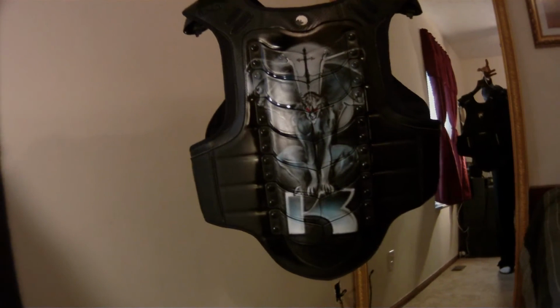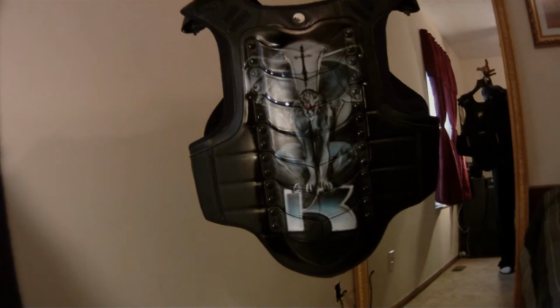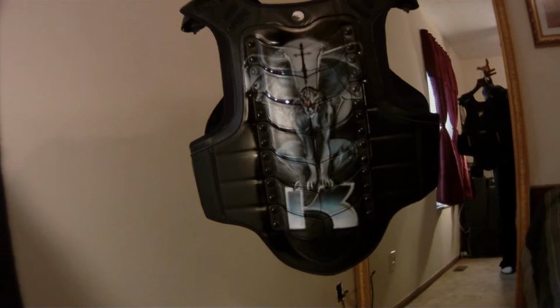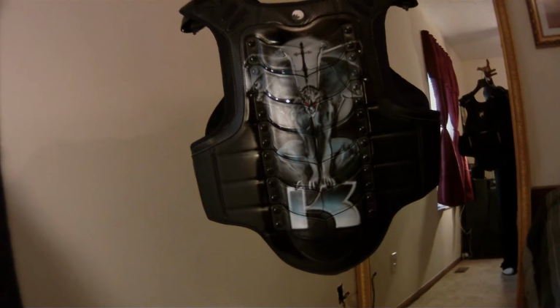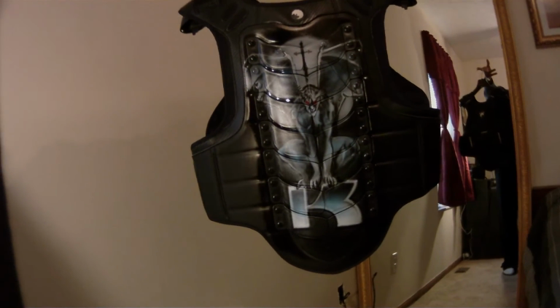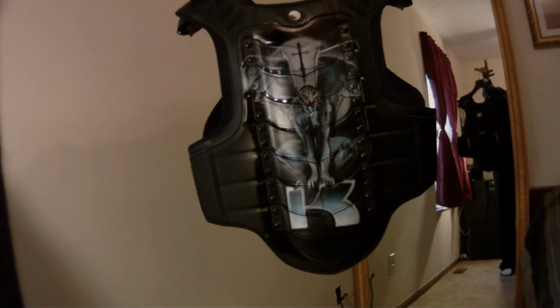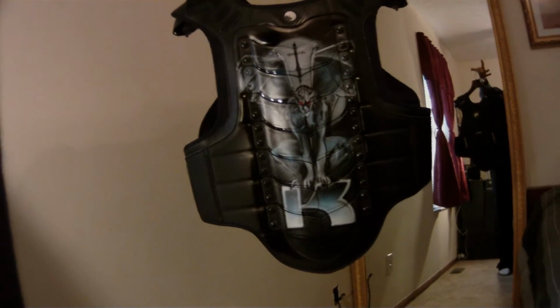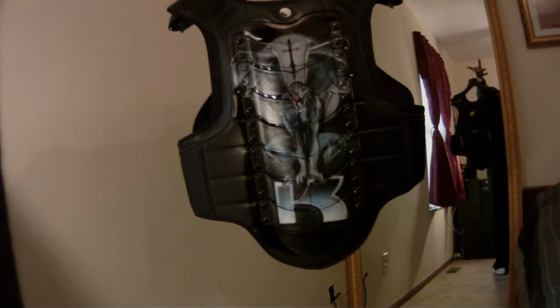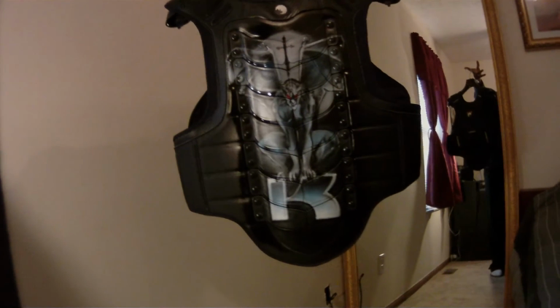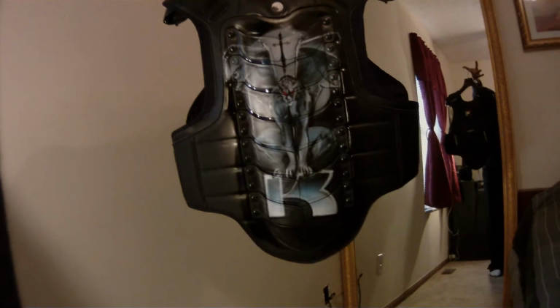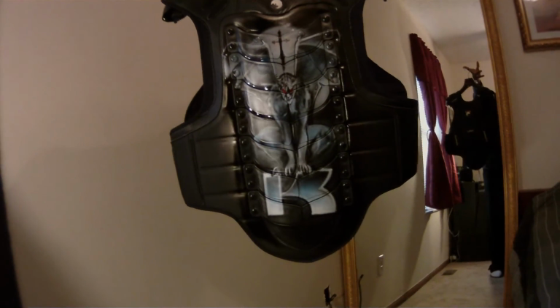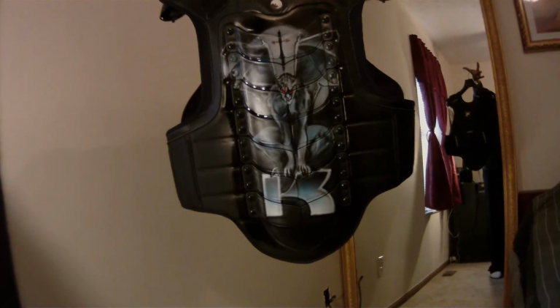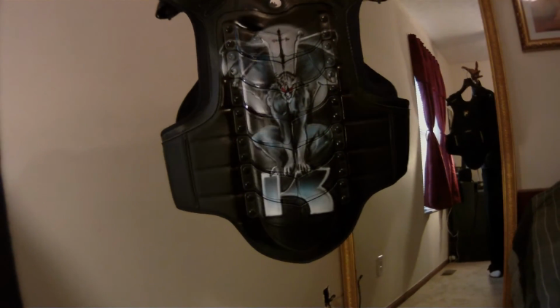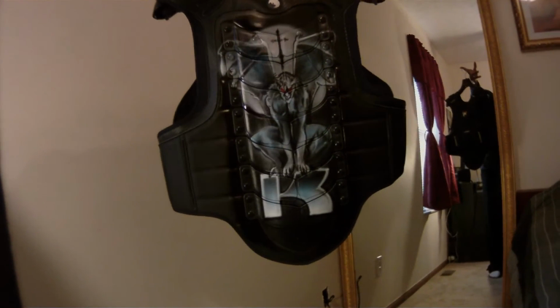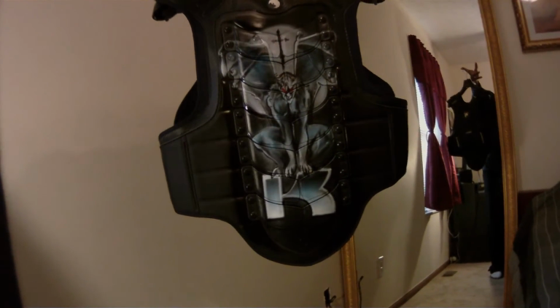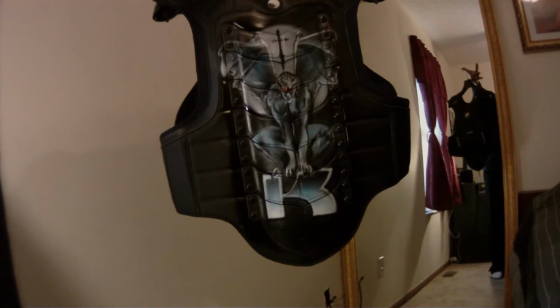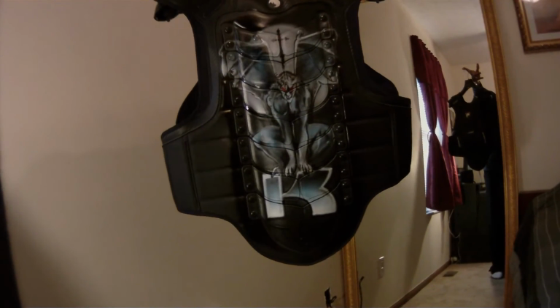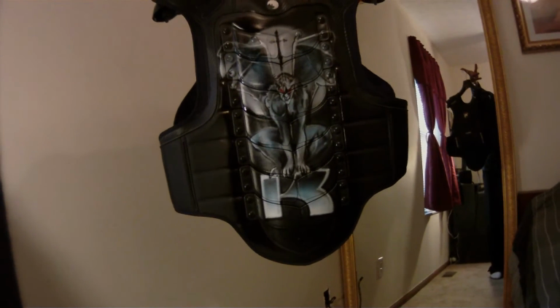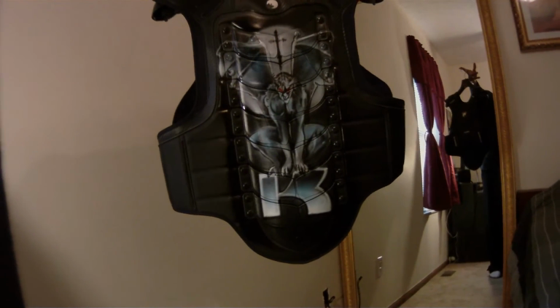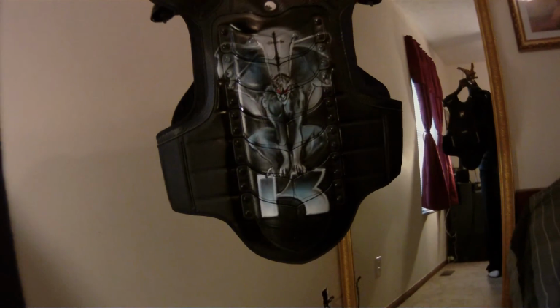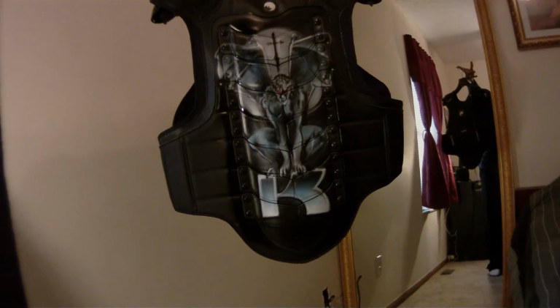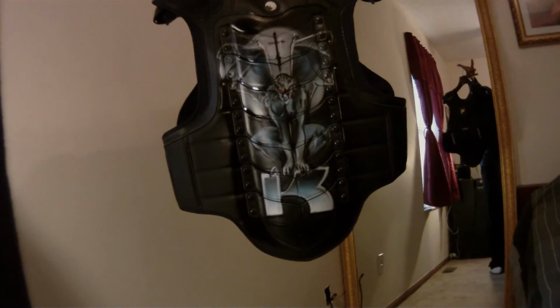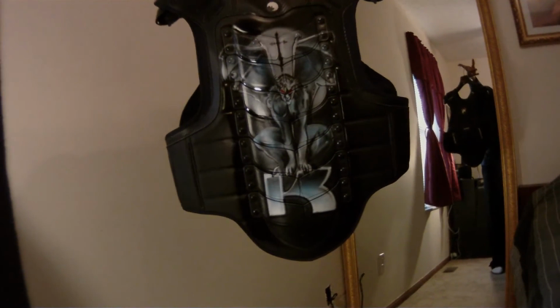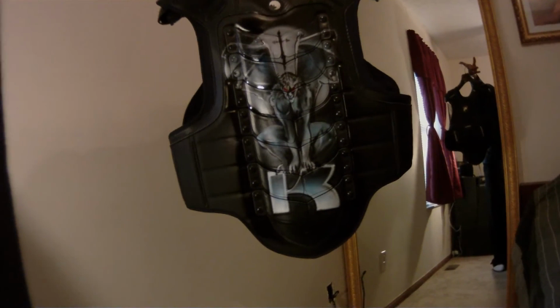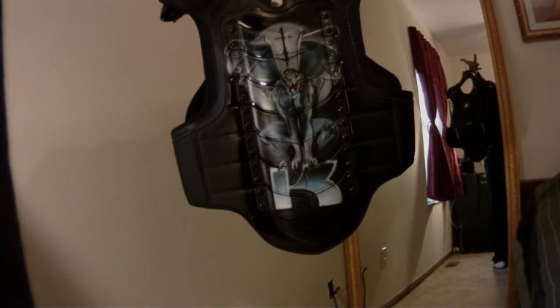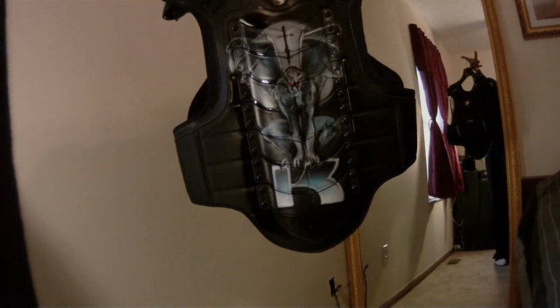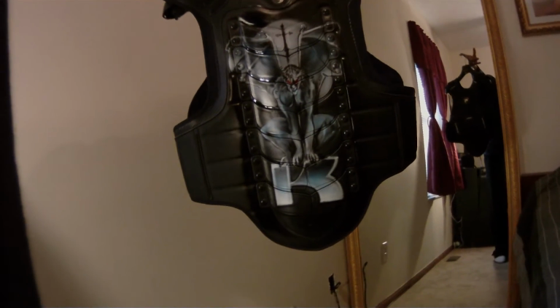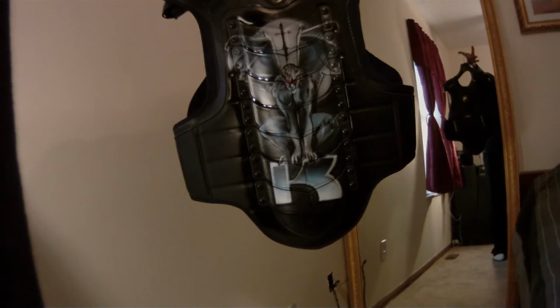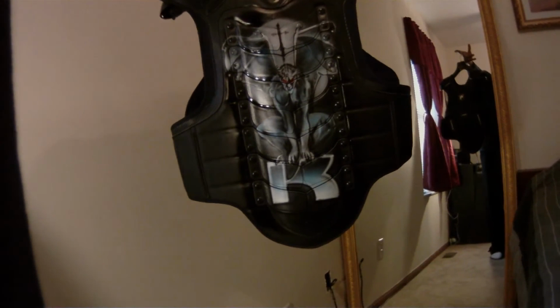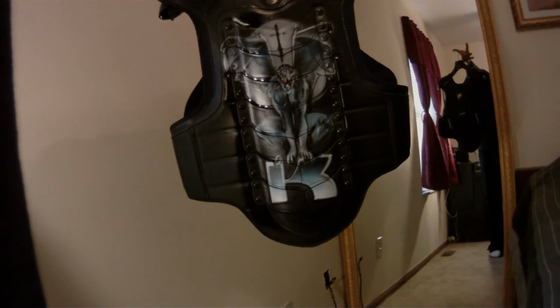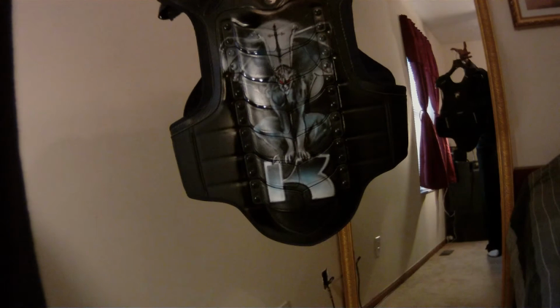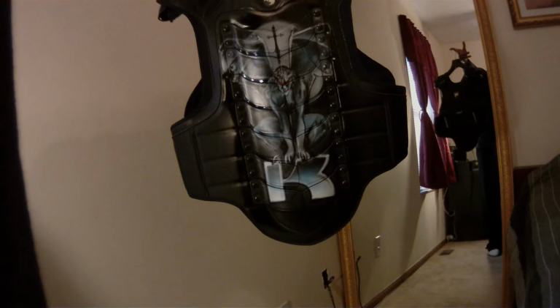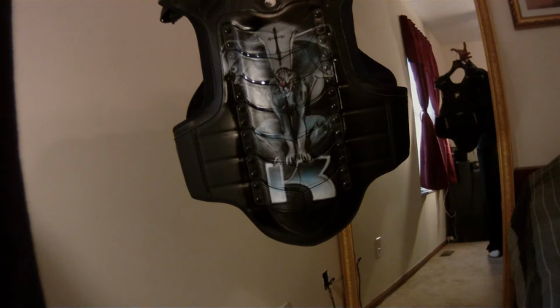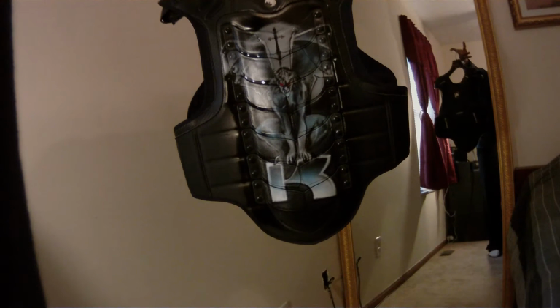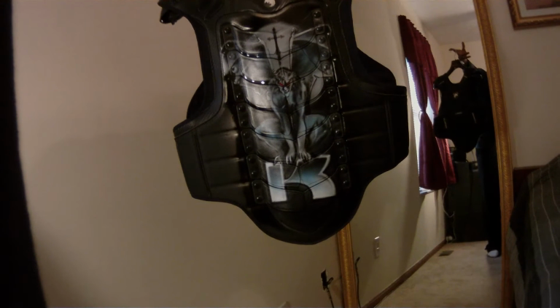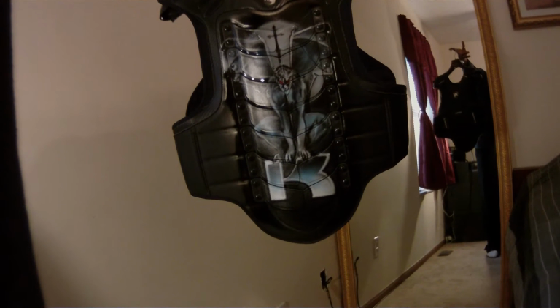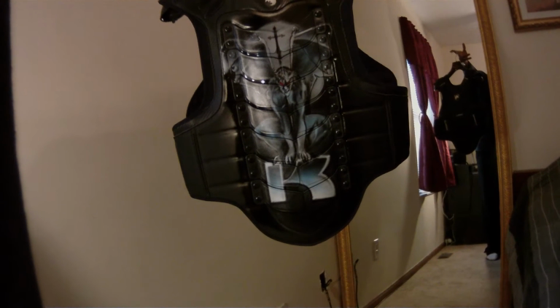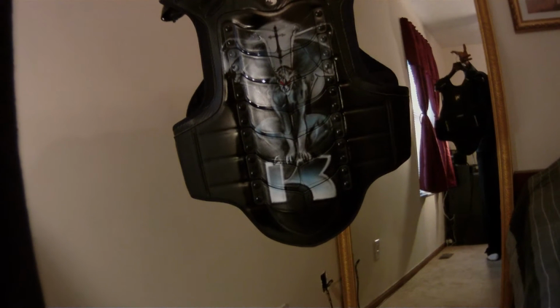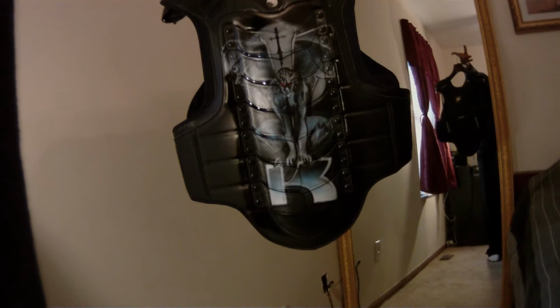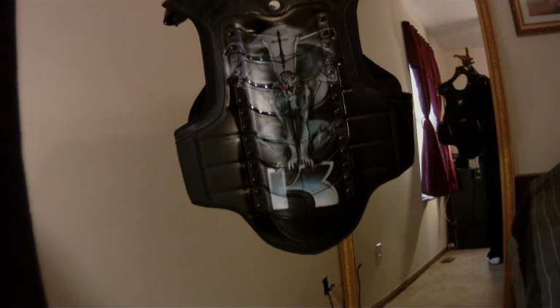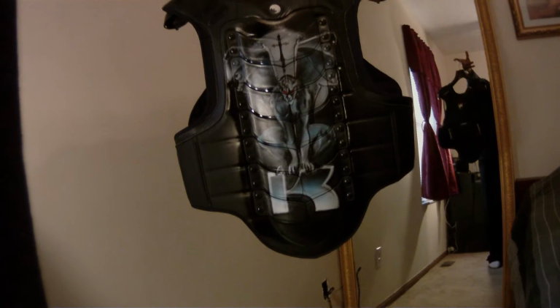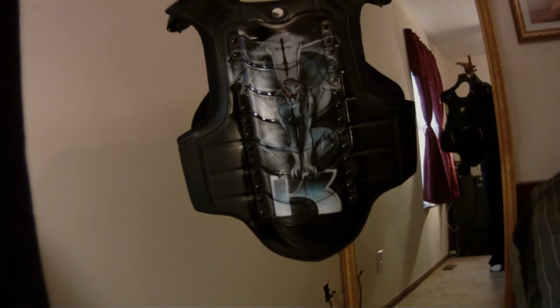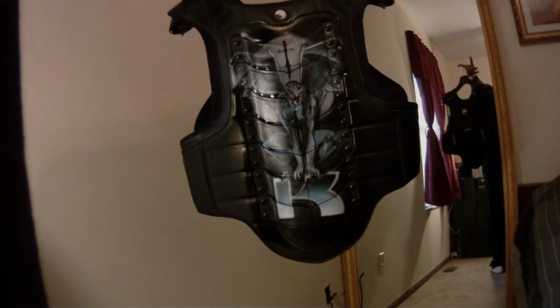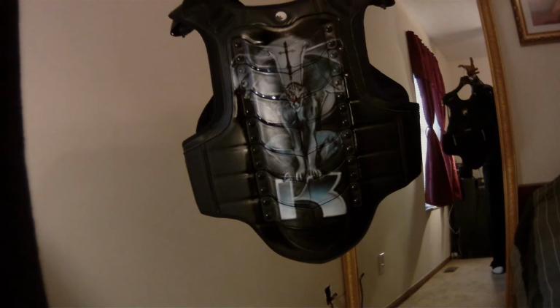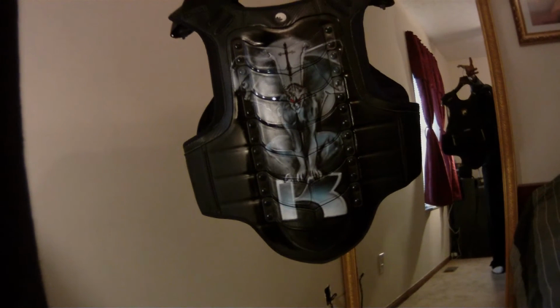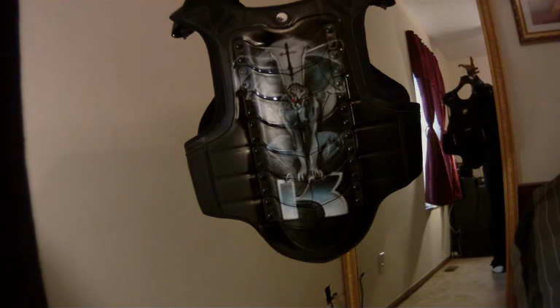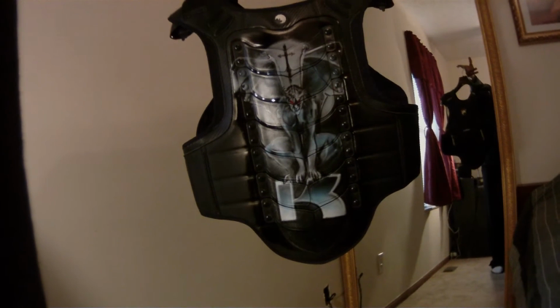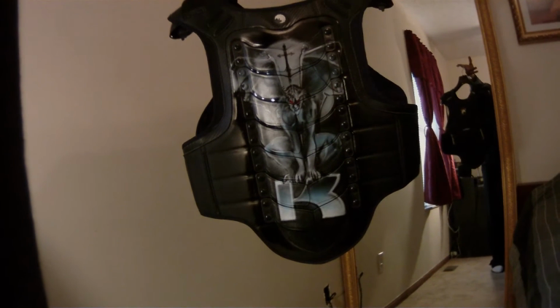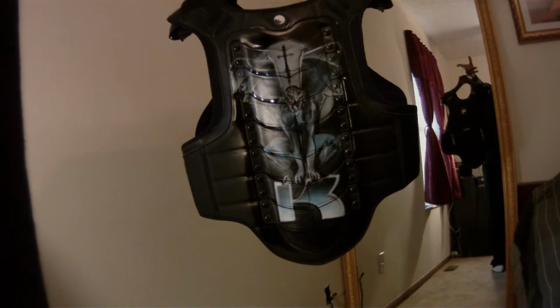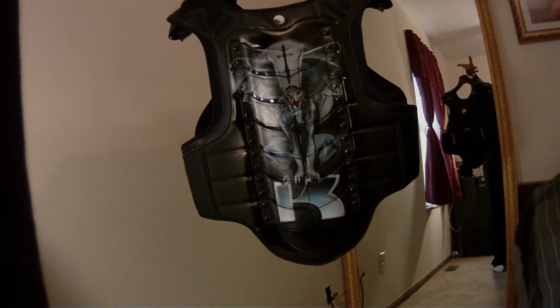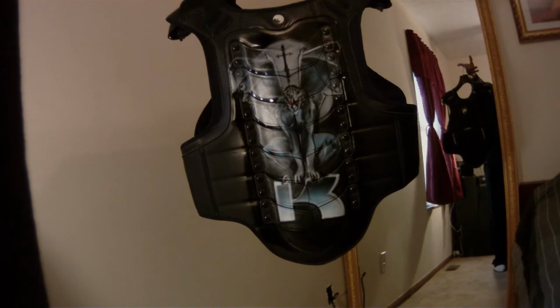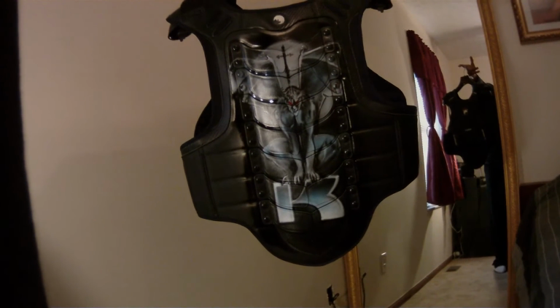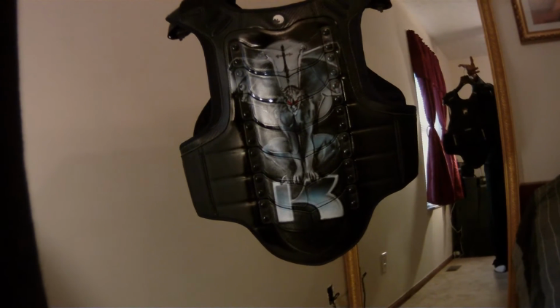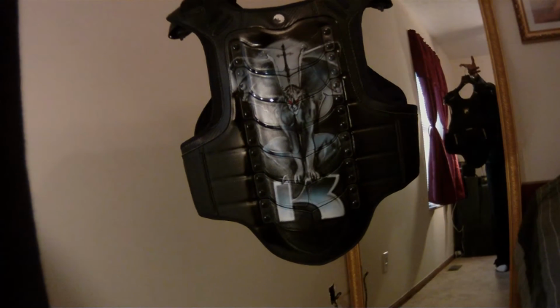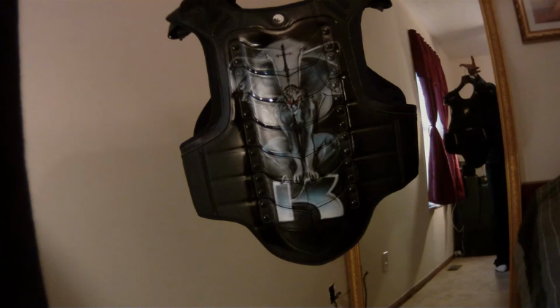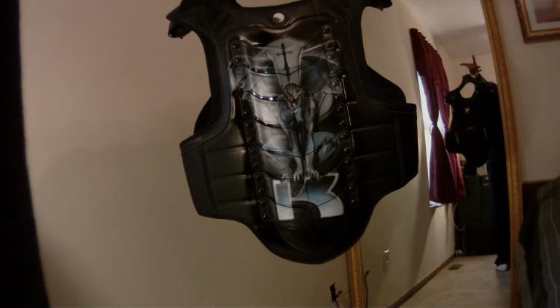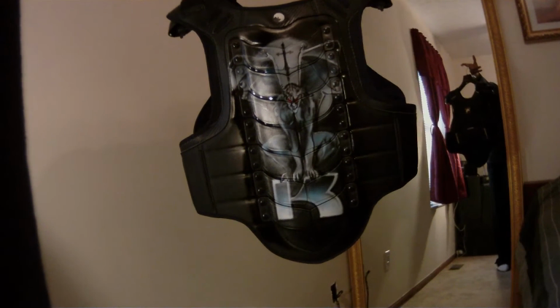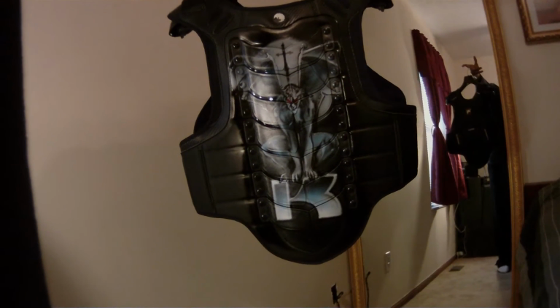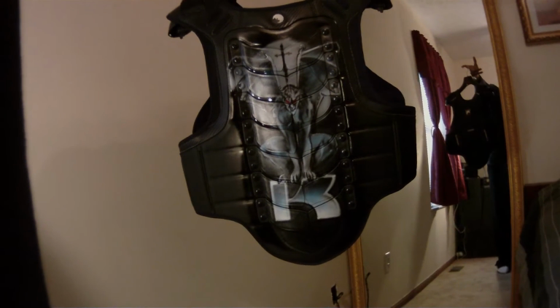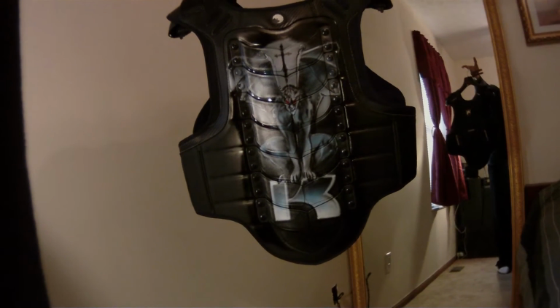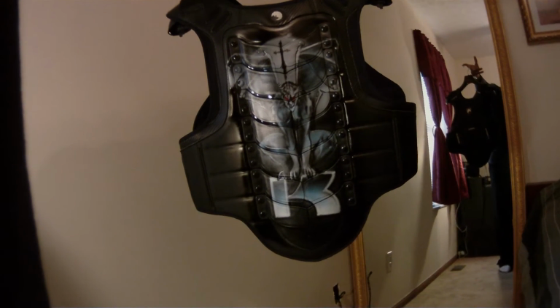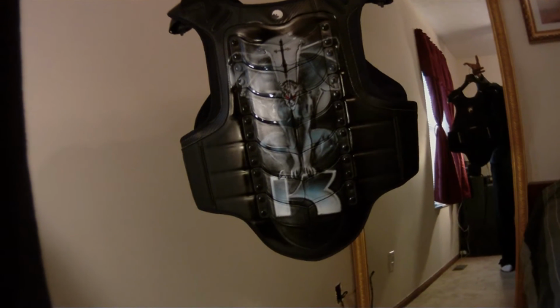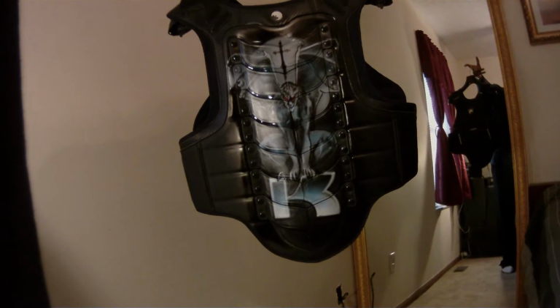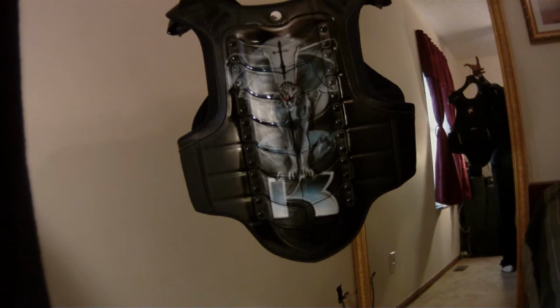I have the rear bit airbrushed with the gargoyle standing over the Kawasaki K. So the gargoyle is sort of watching my back as I ride.